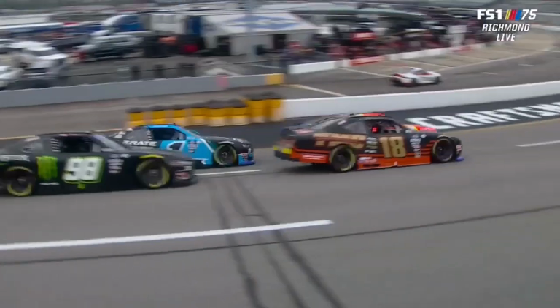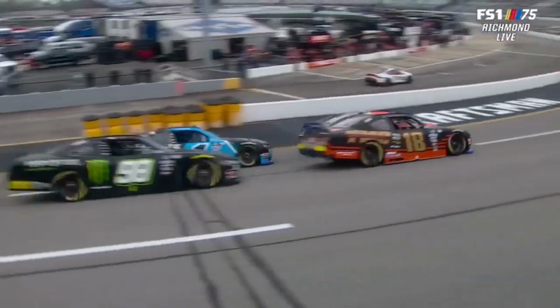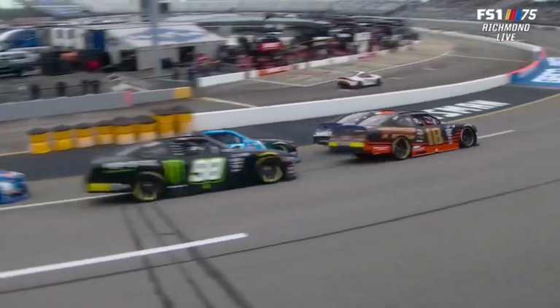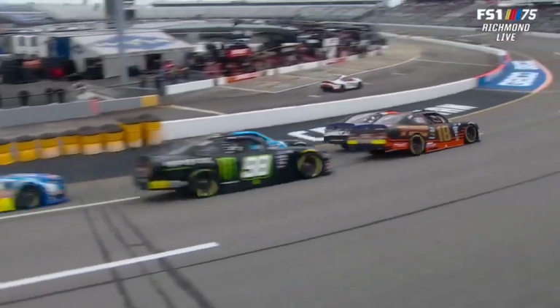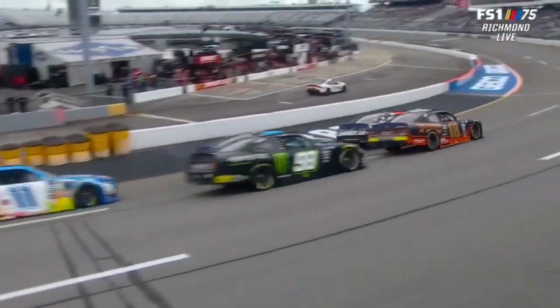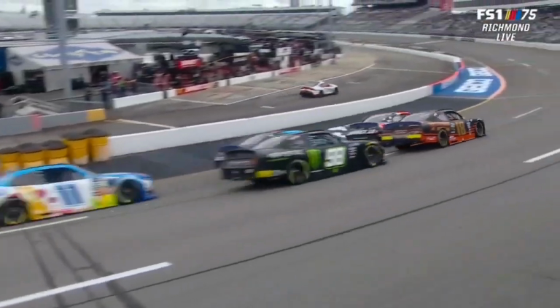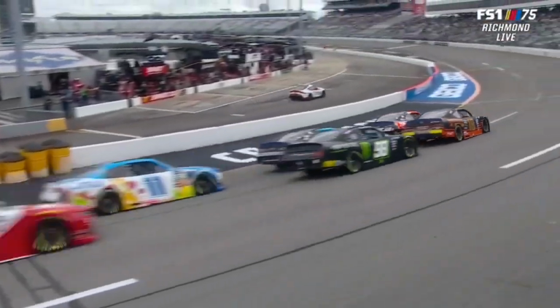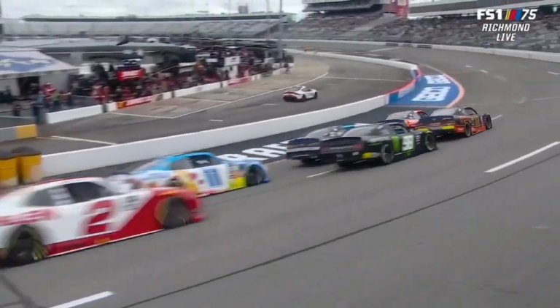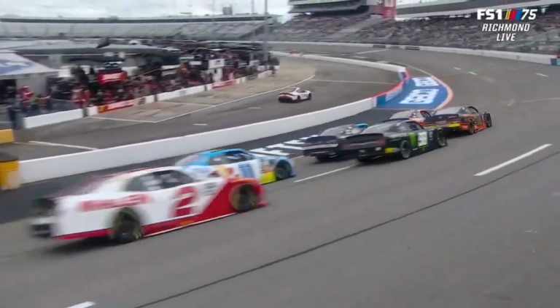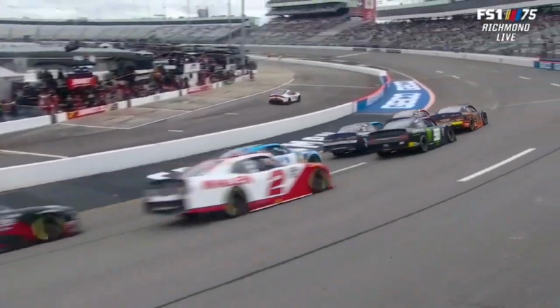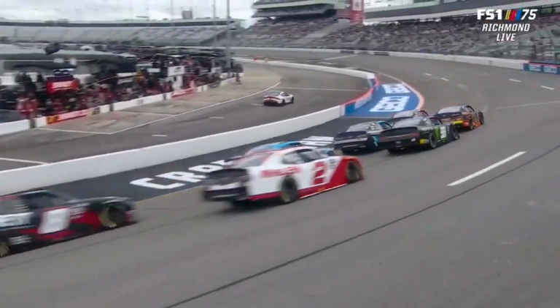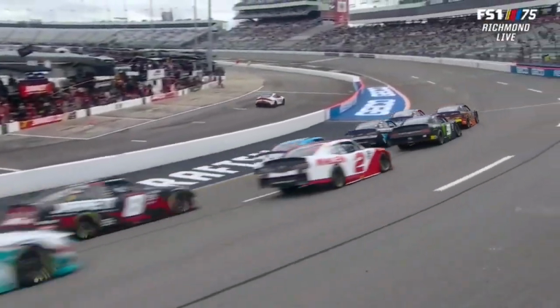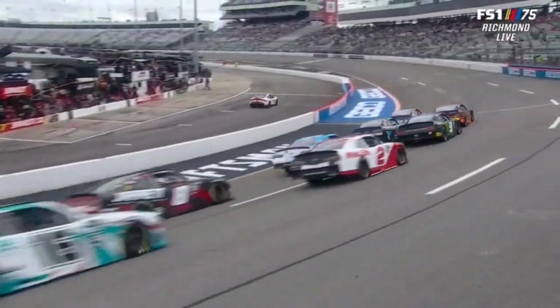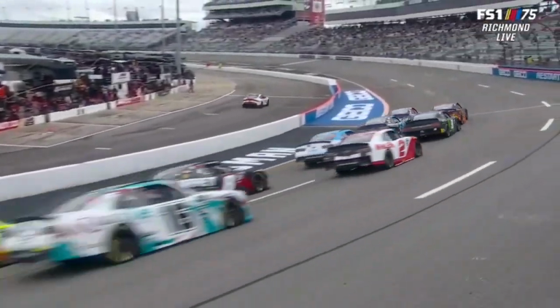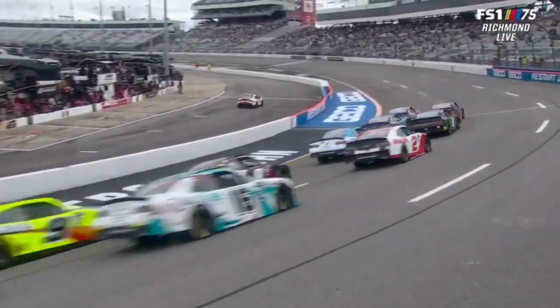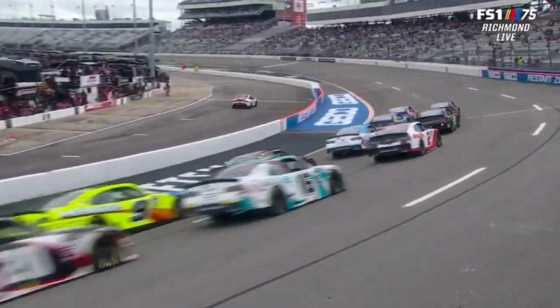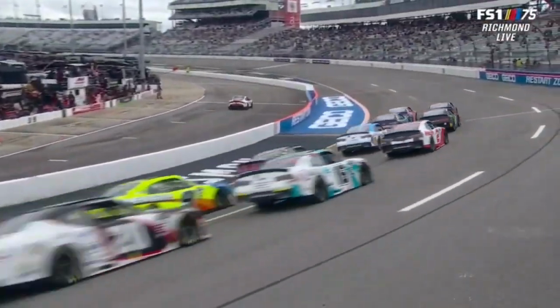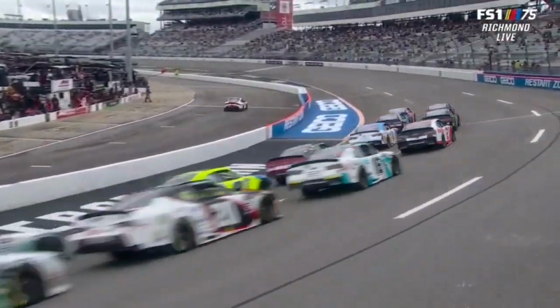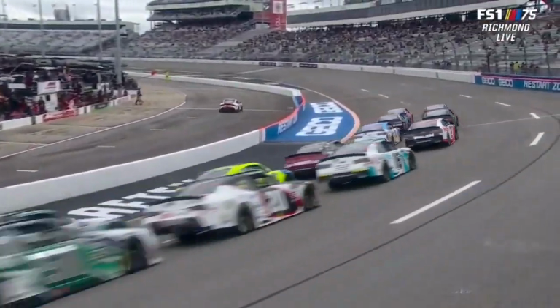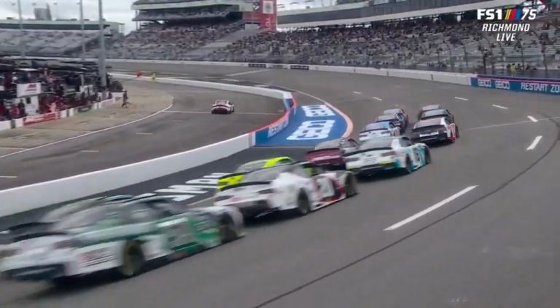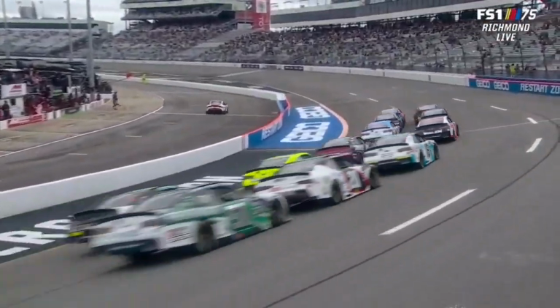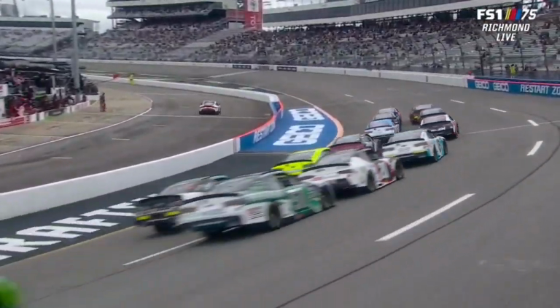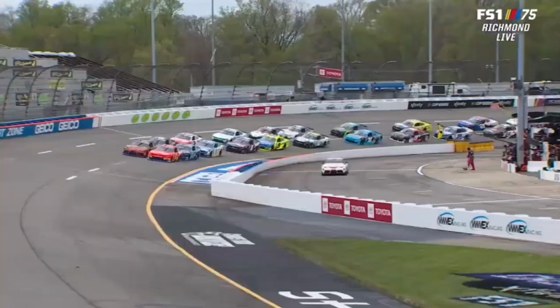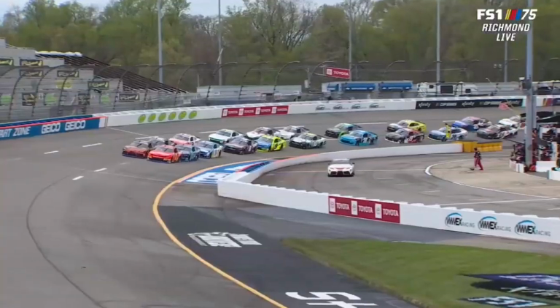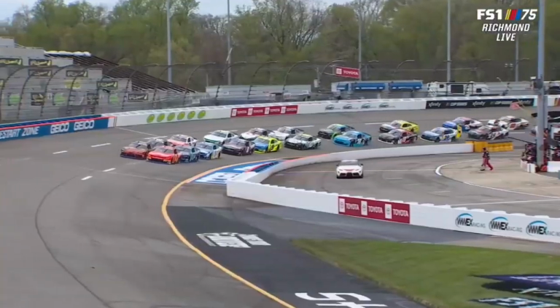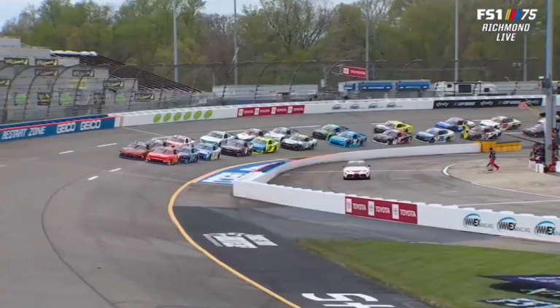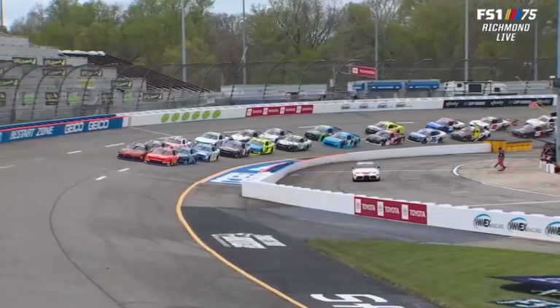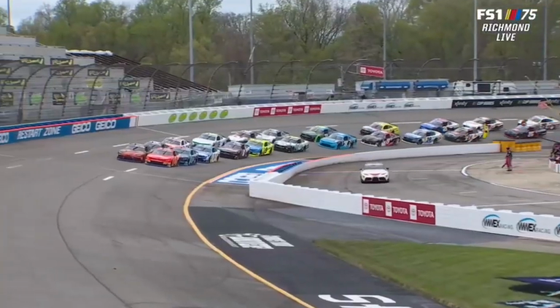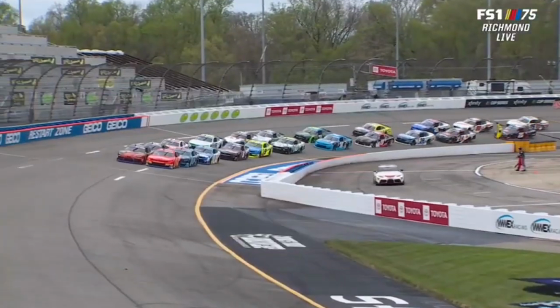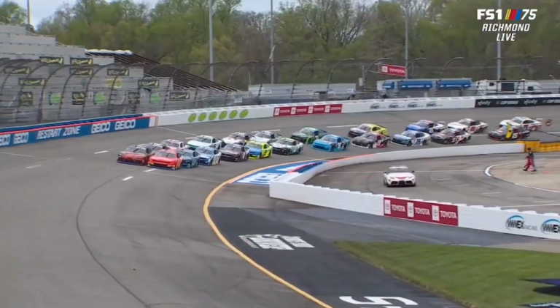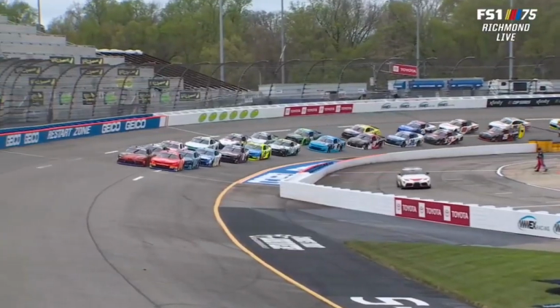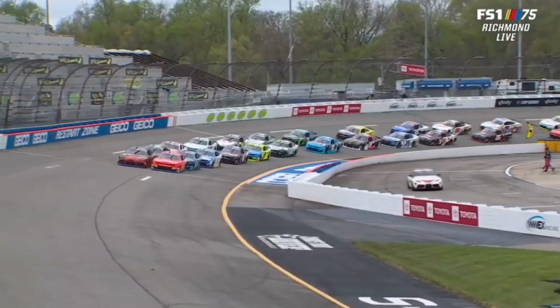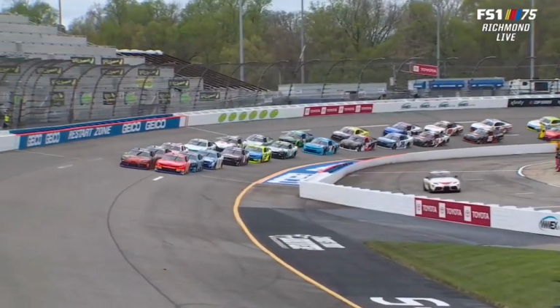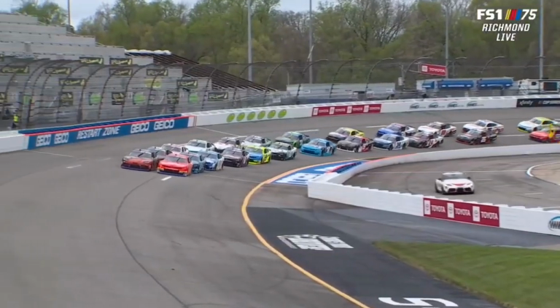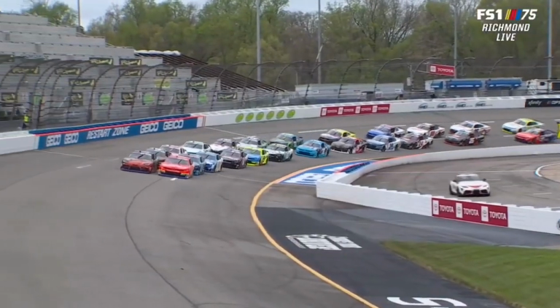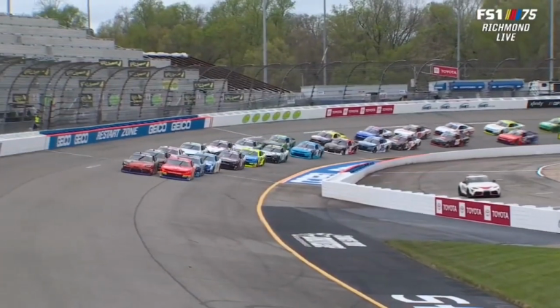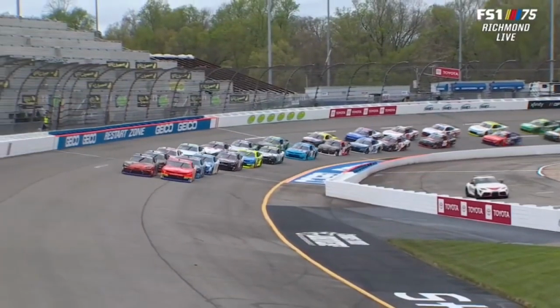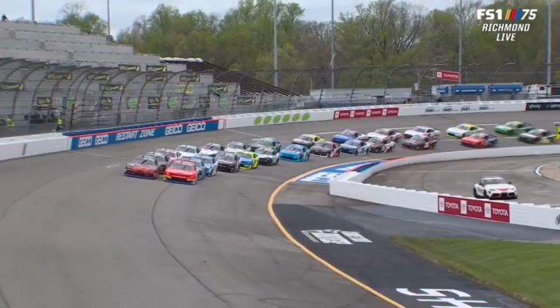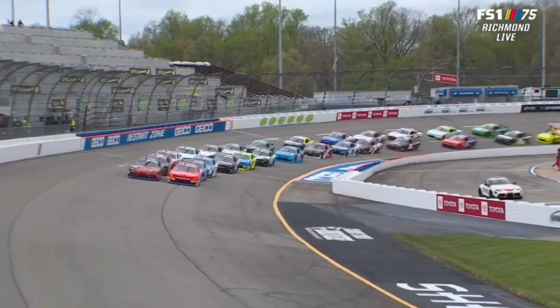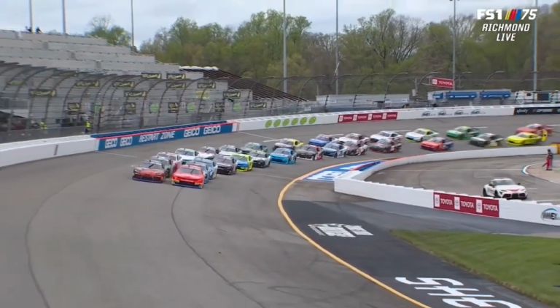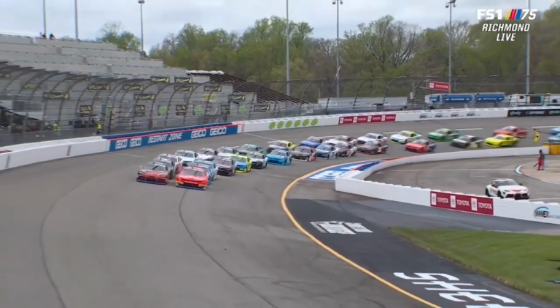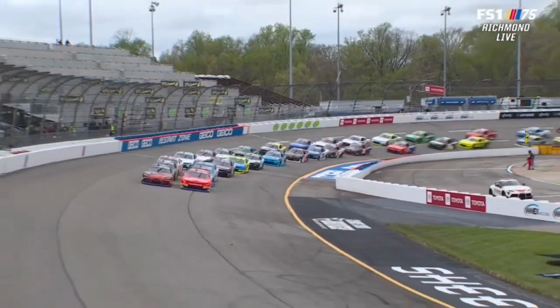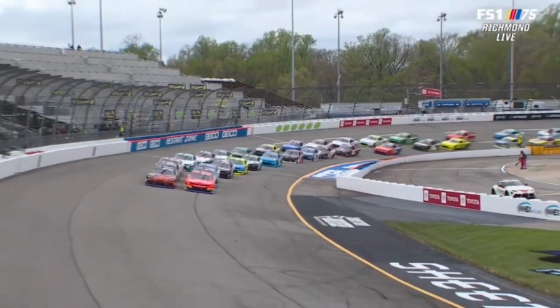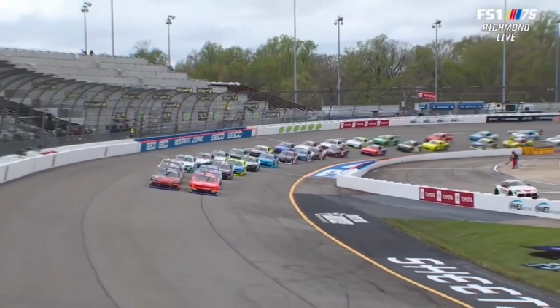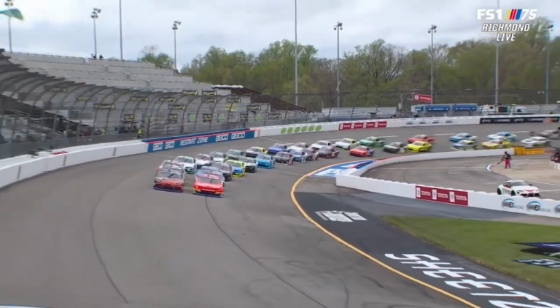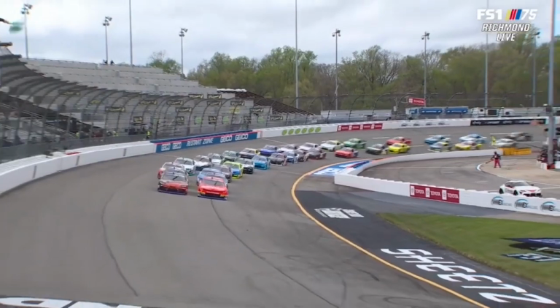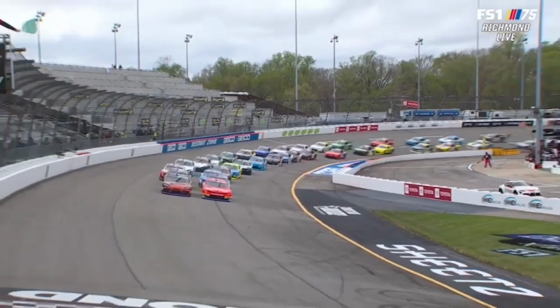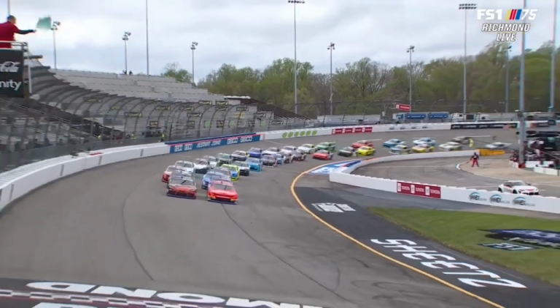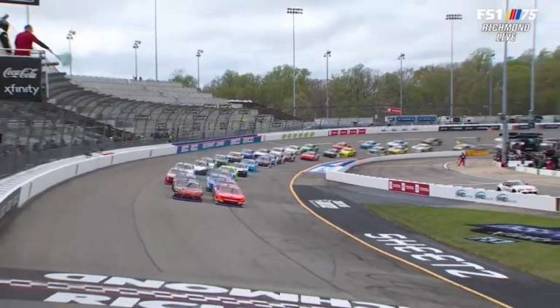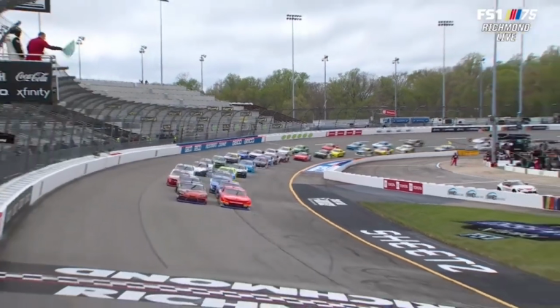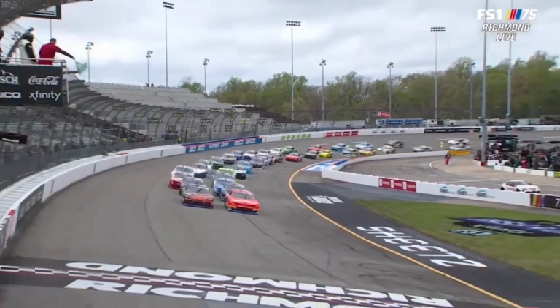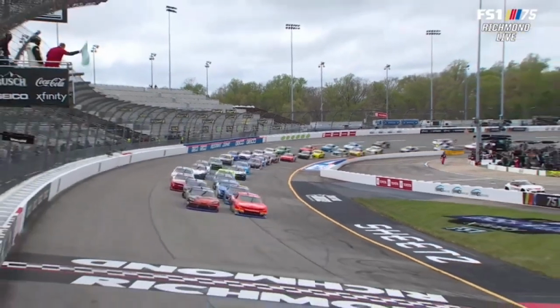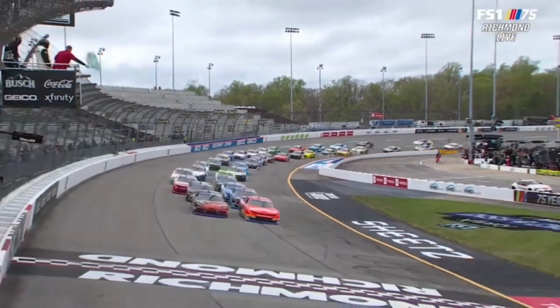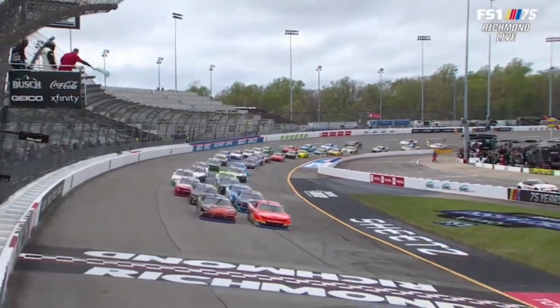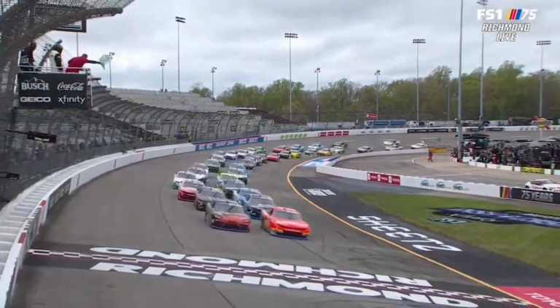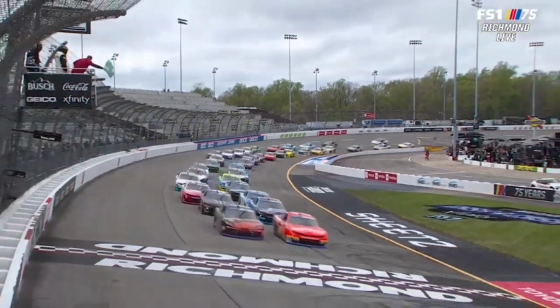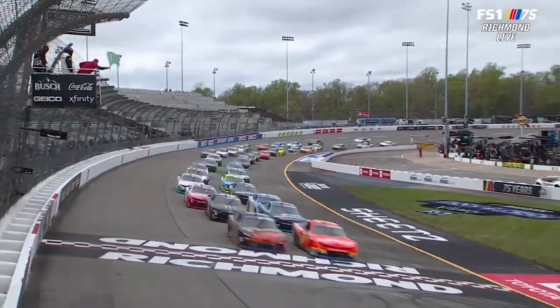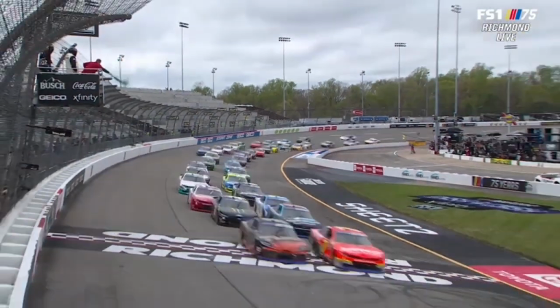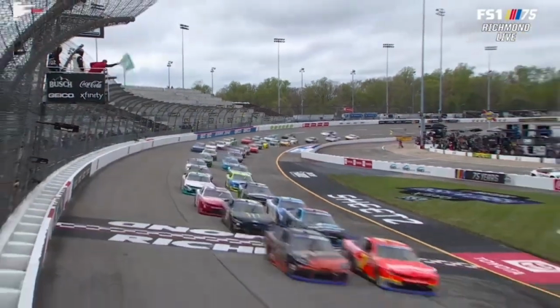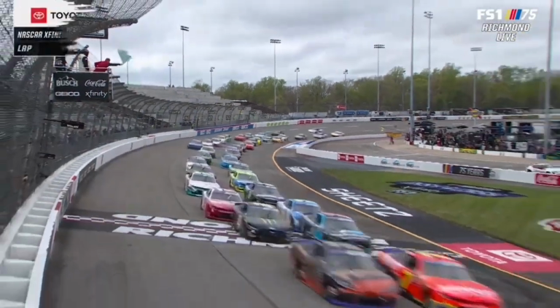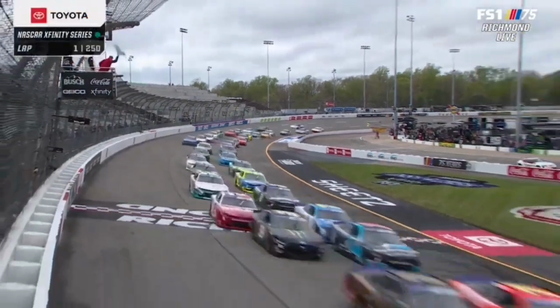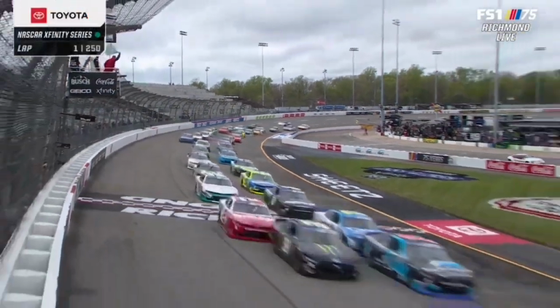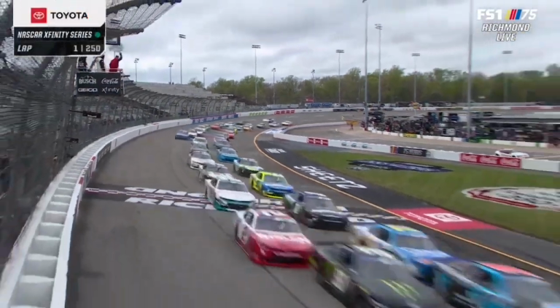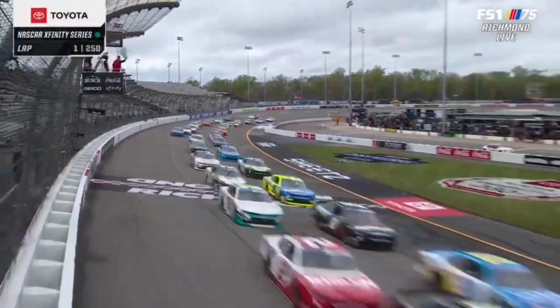10-year-old making his first start at Richmond, Sammy Smith. A bit delayed by the rain, but we're off and rolling in Richmond.